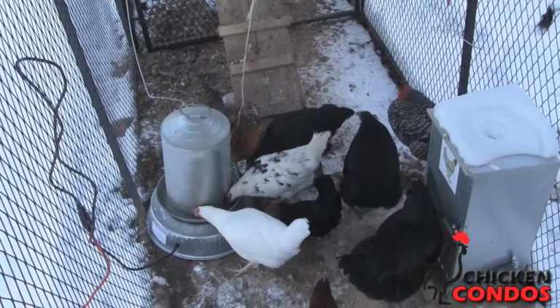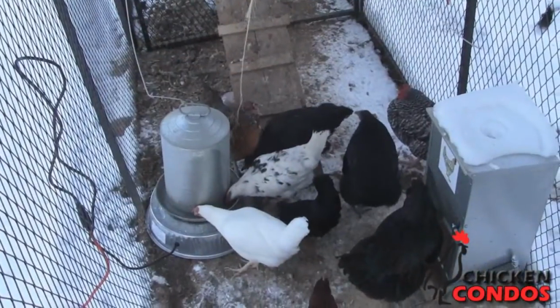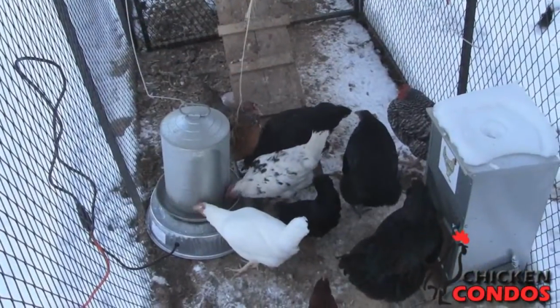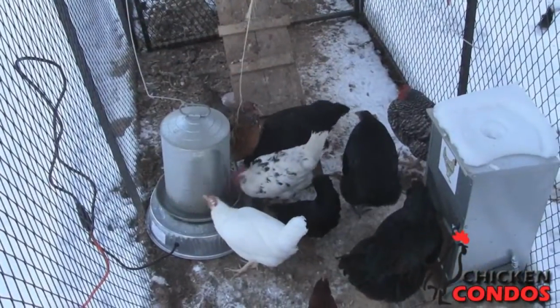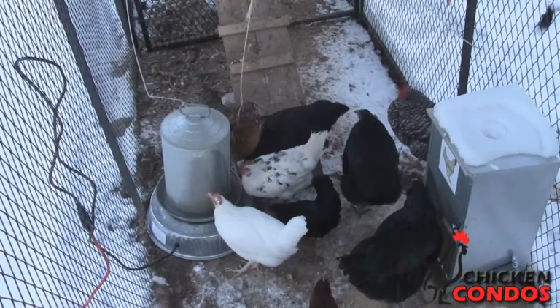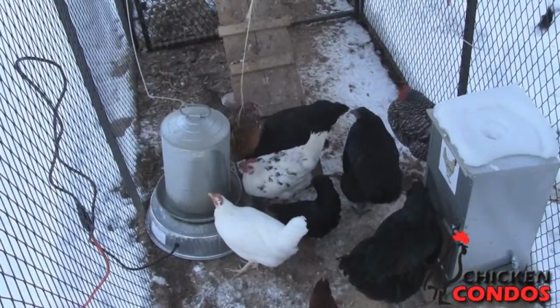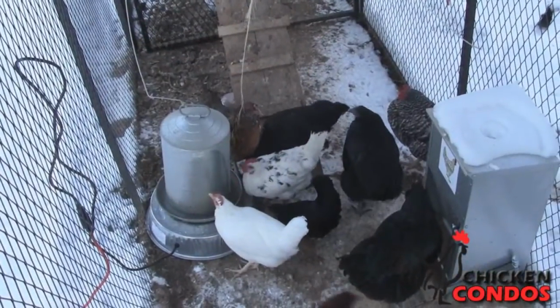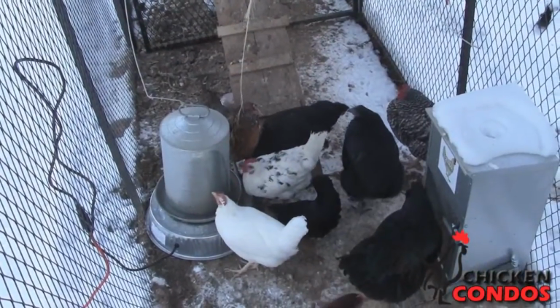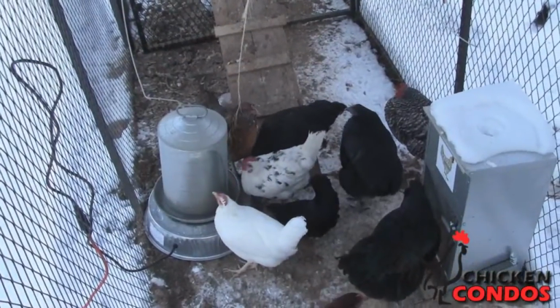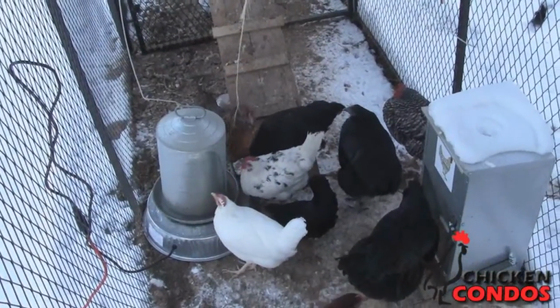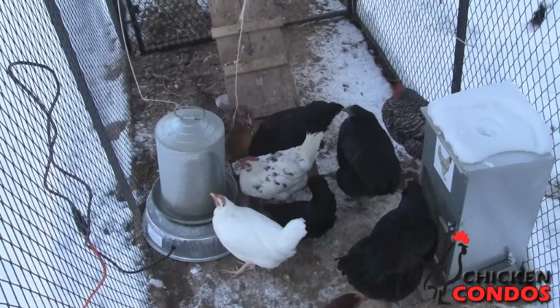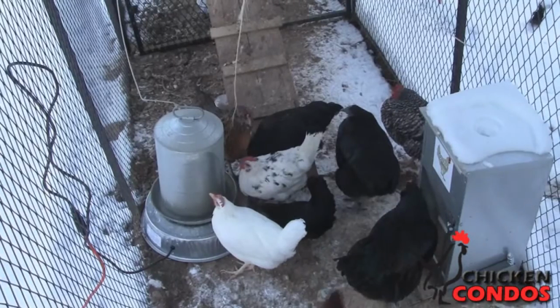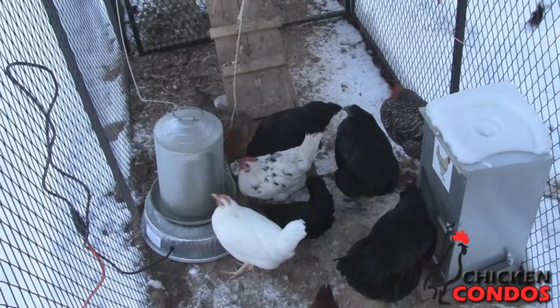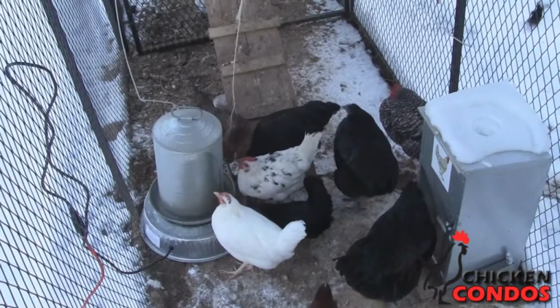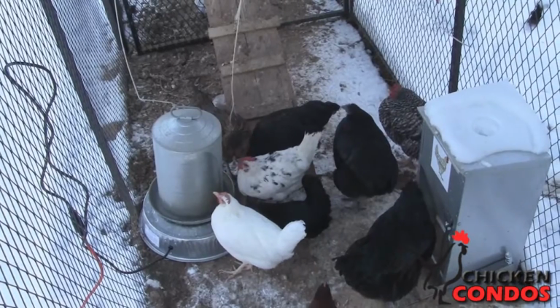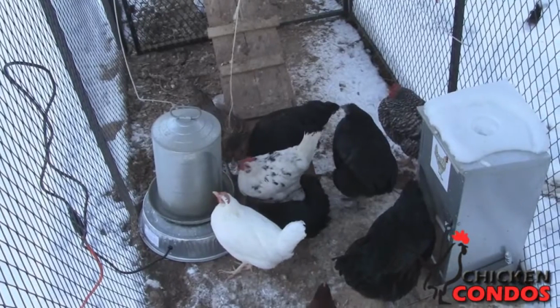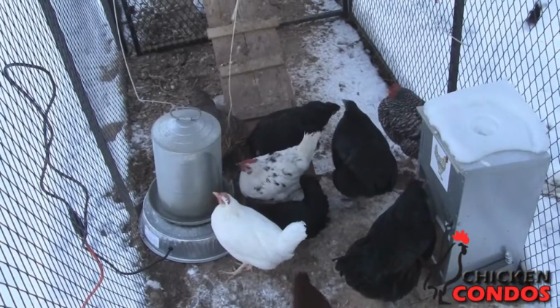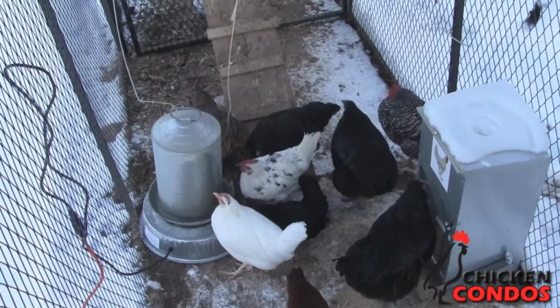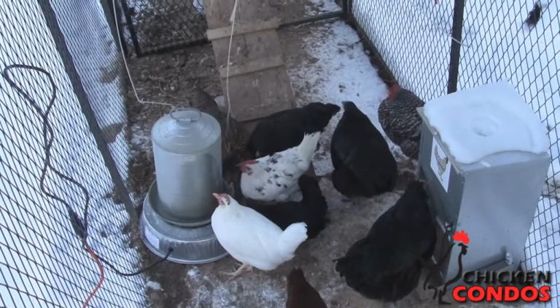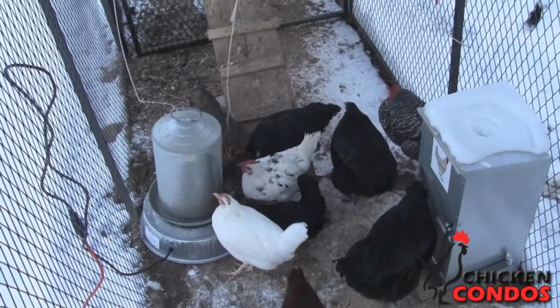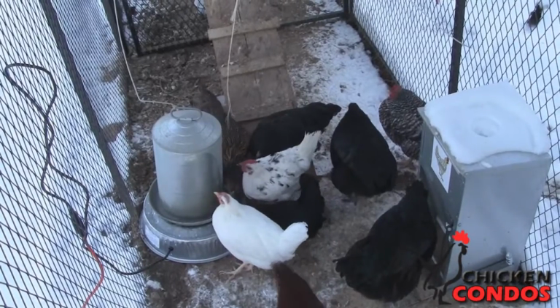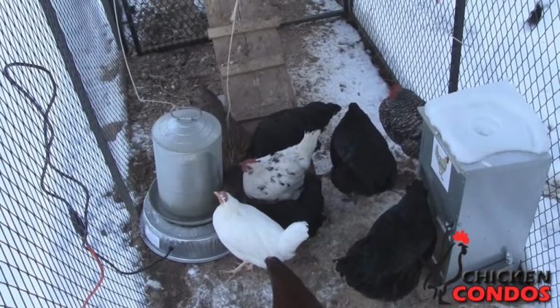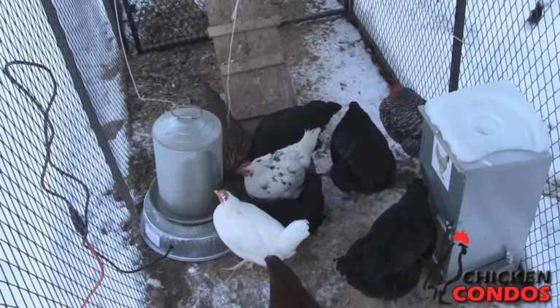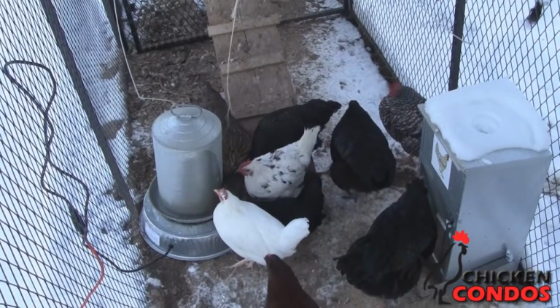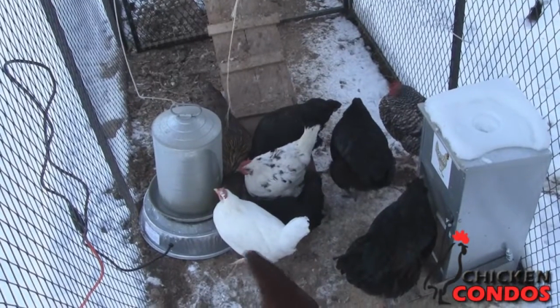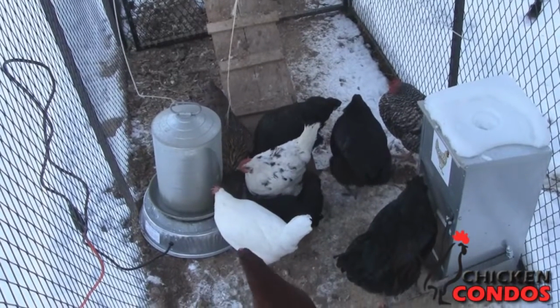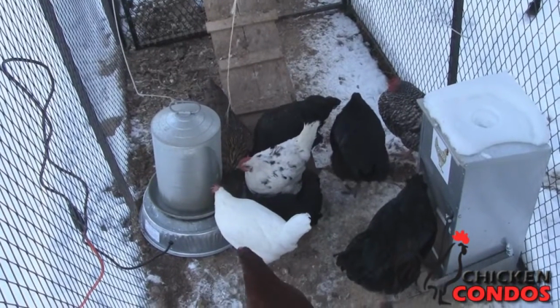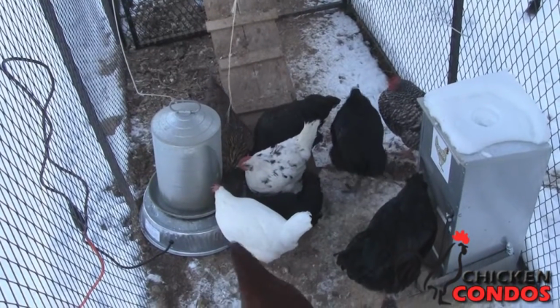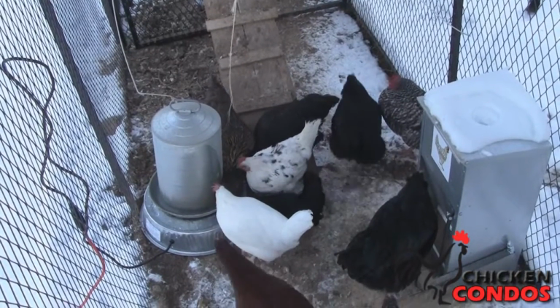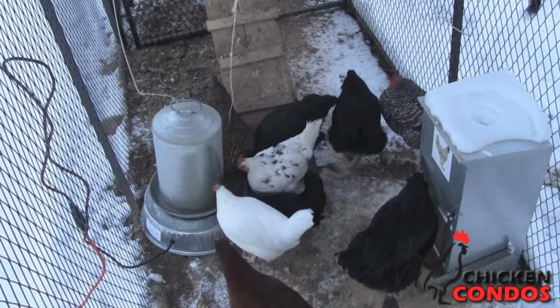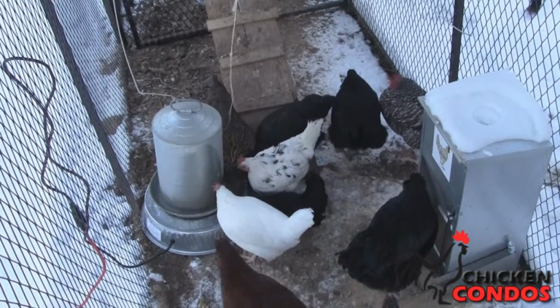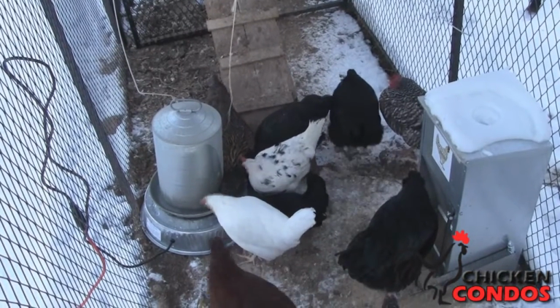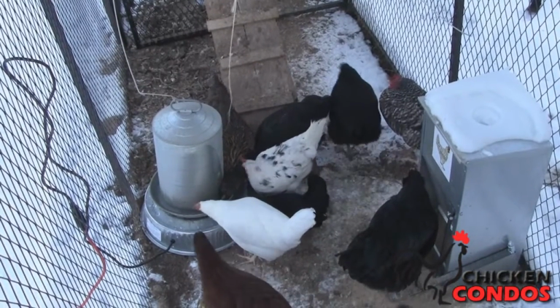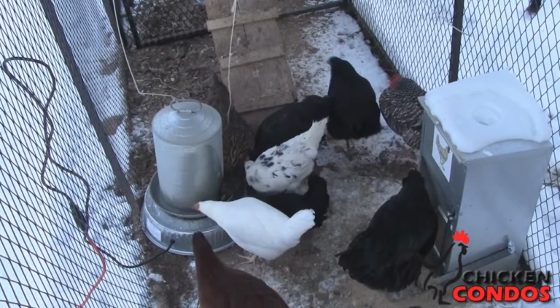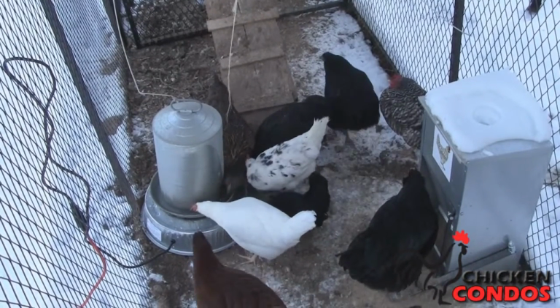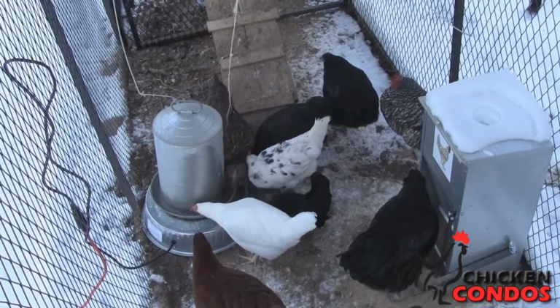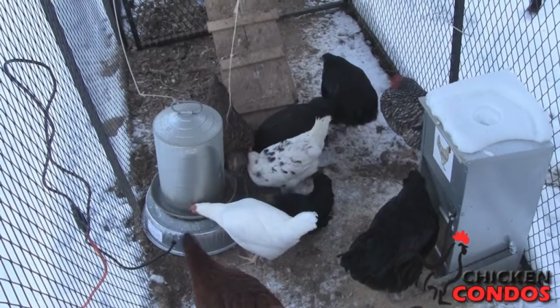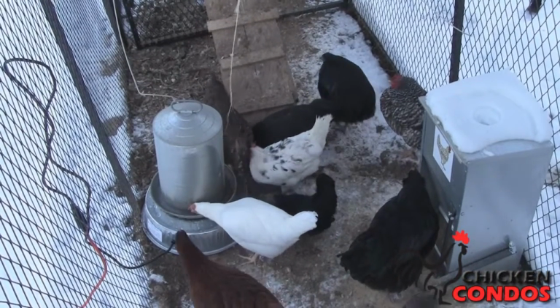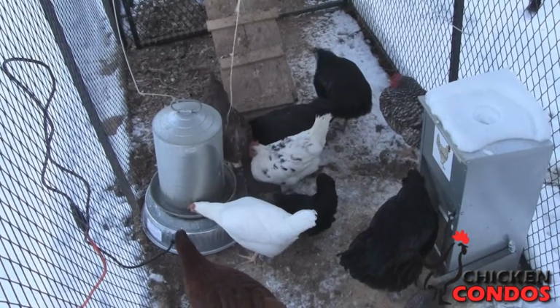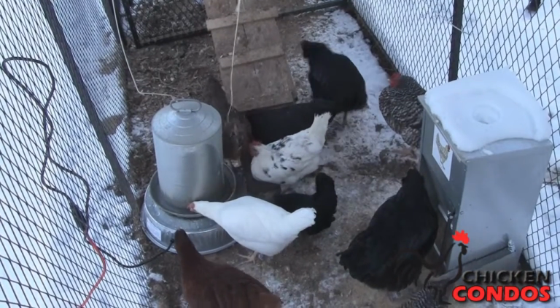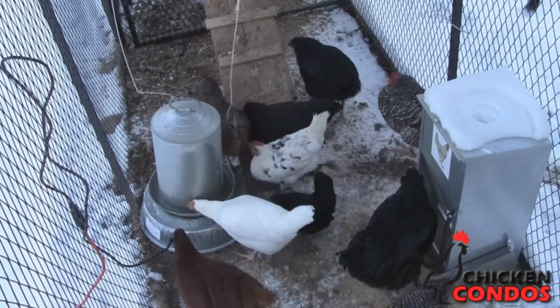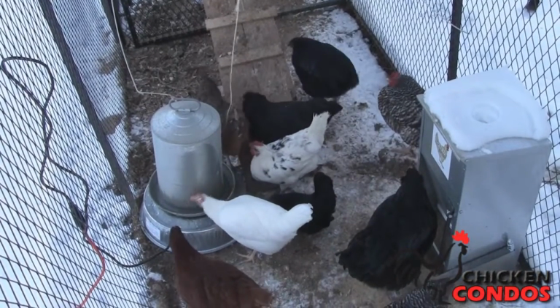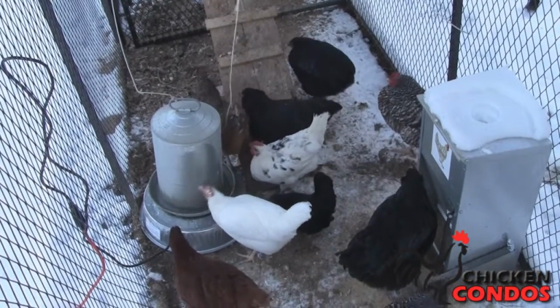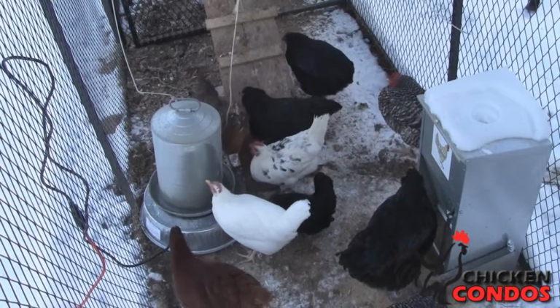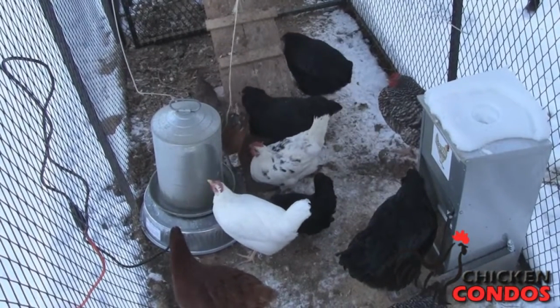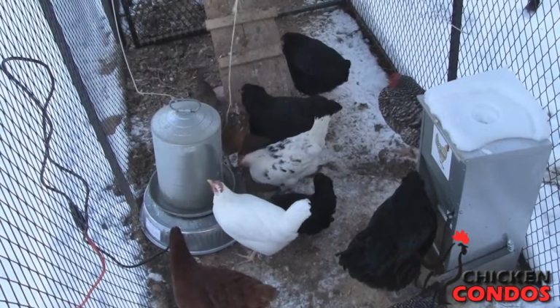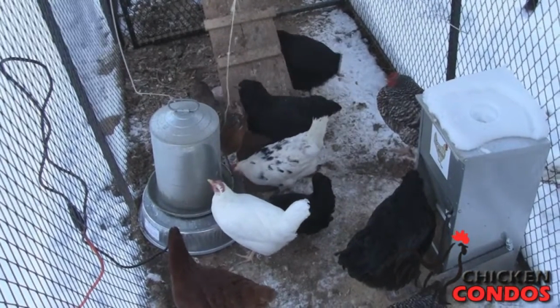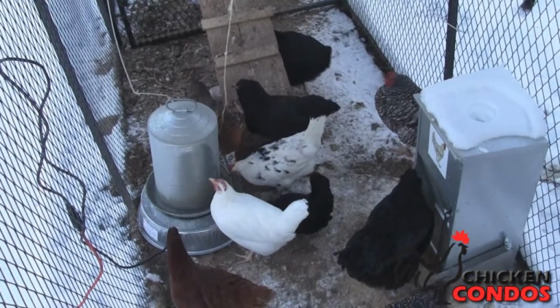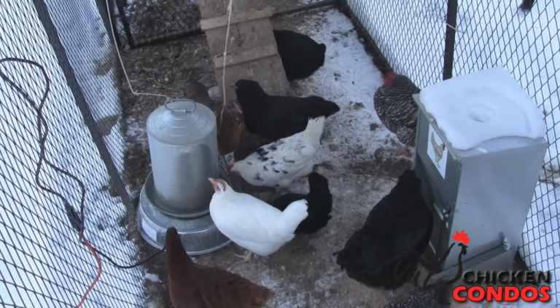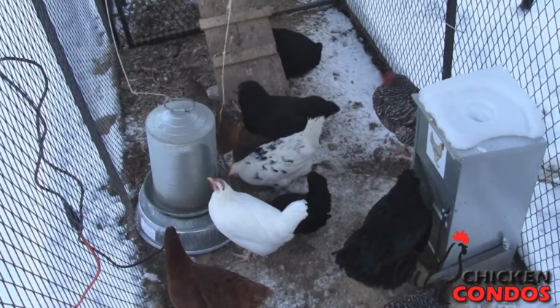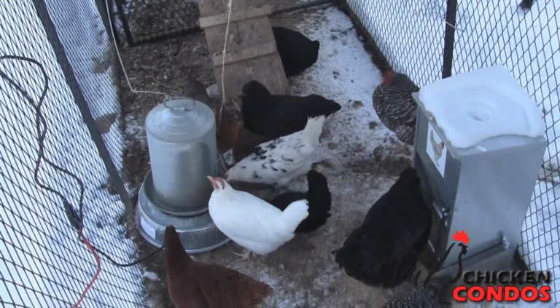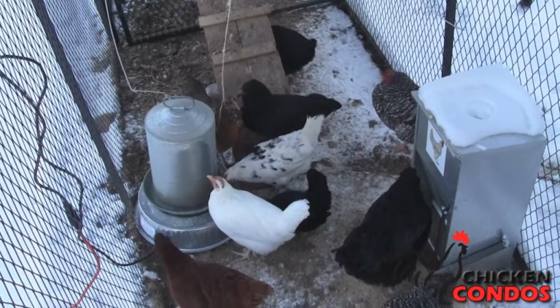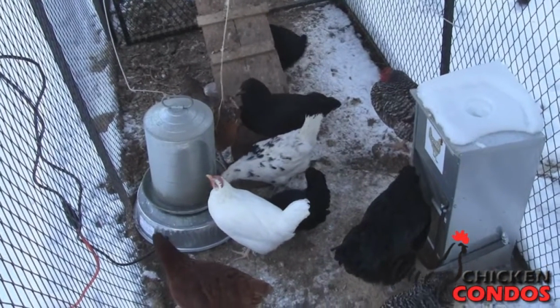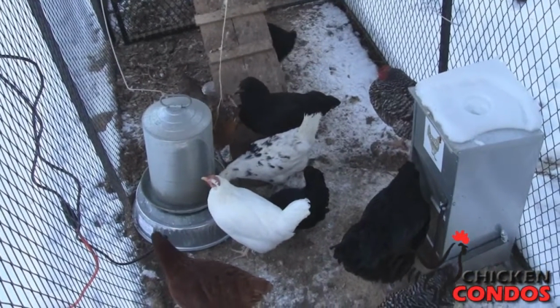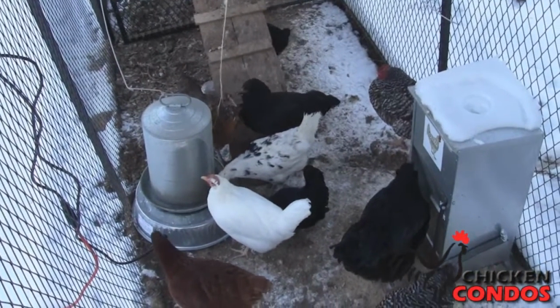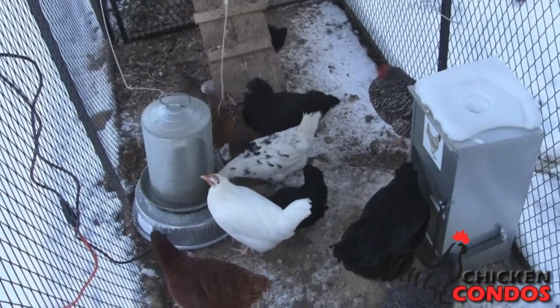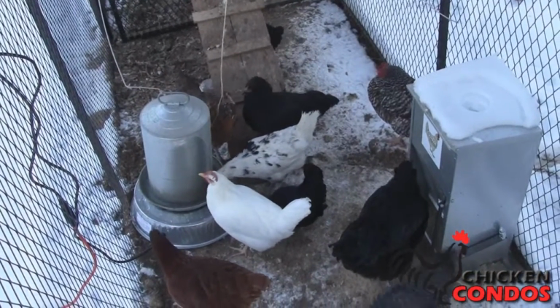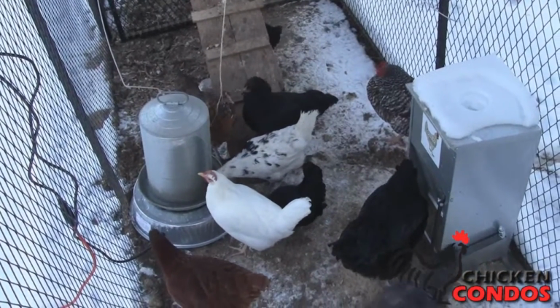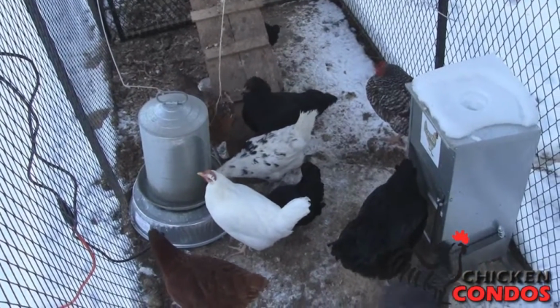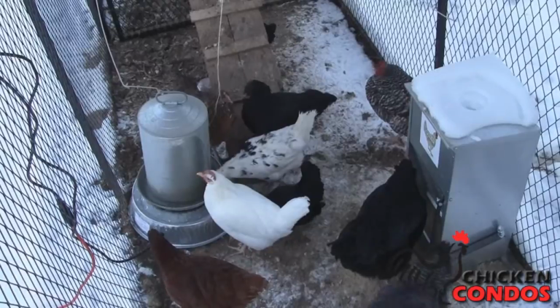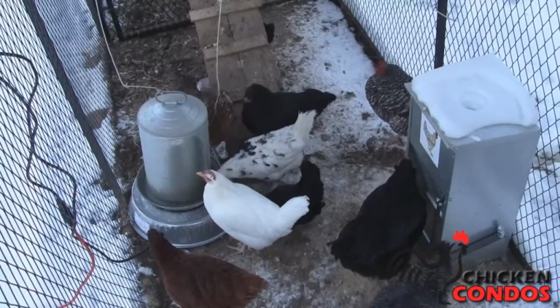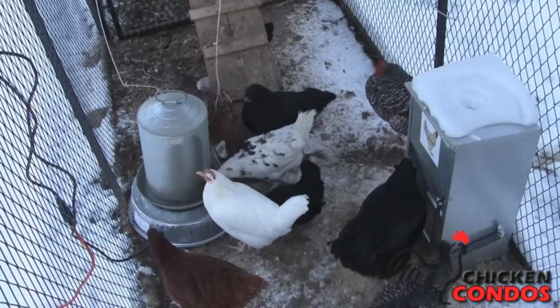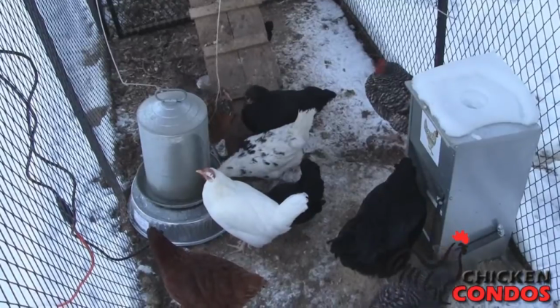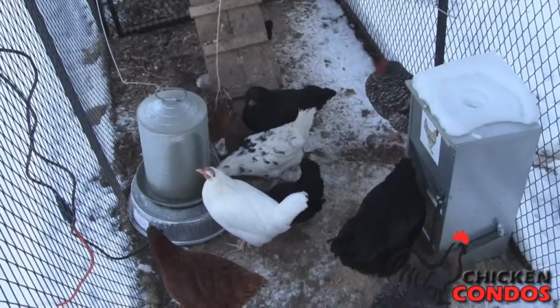A key advantage of metal founts is the ability to use the fountain in winter with a heated base to prevent water from freezing.